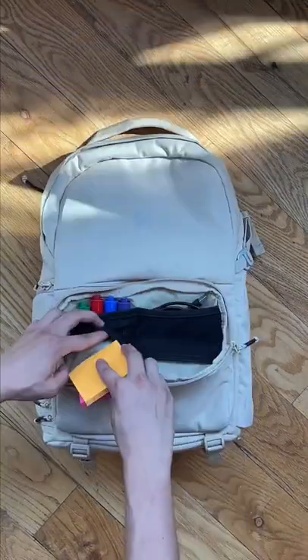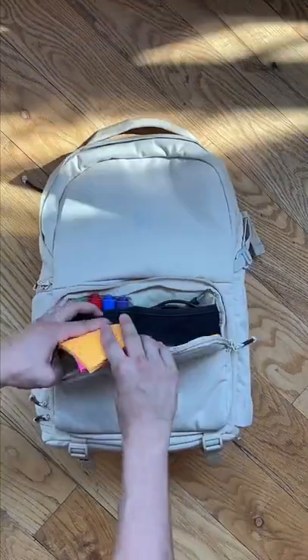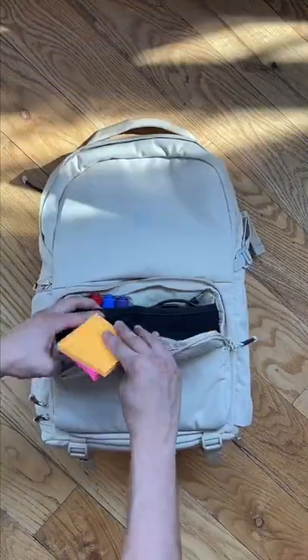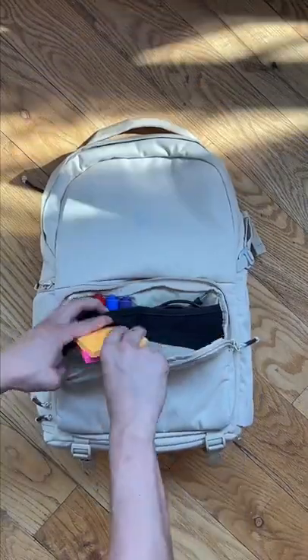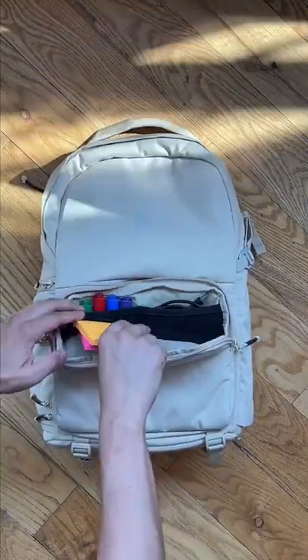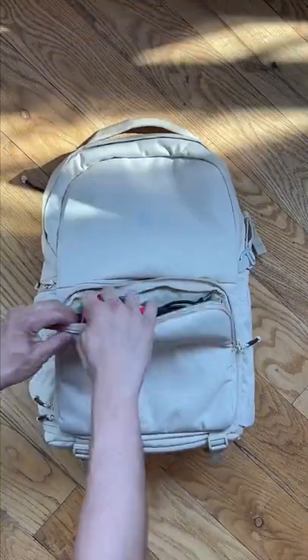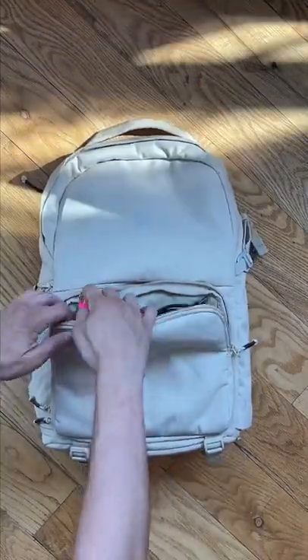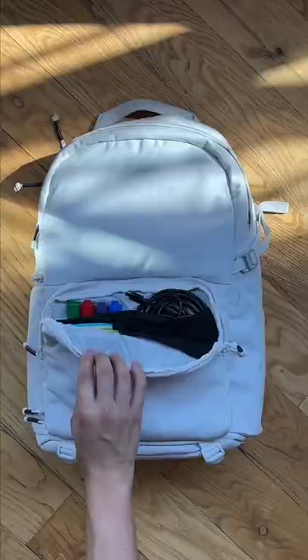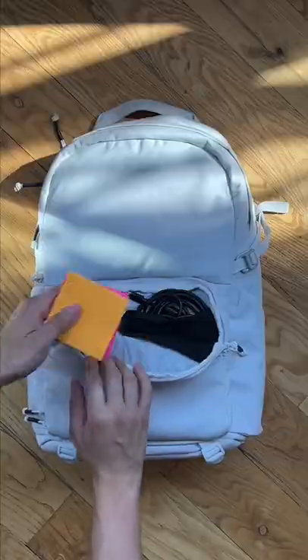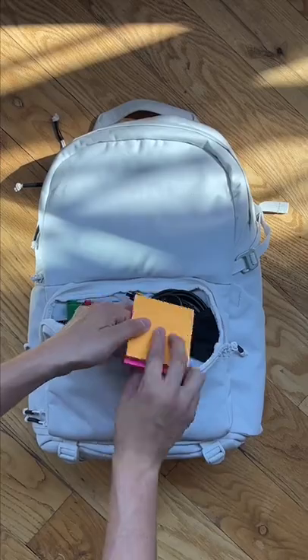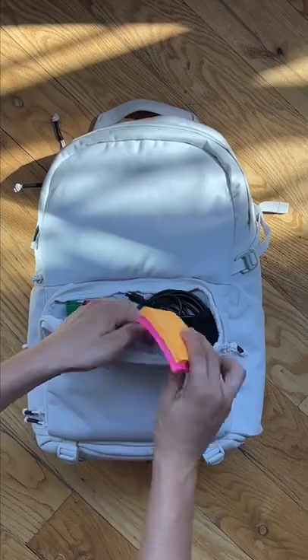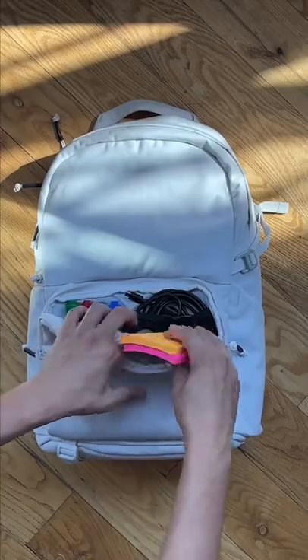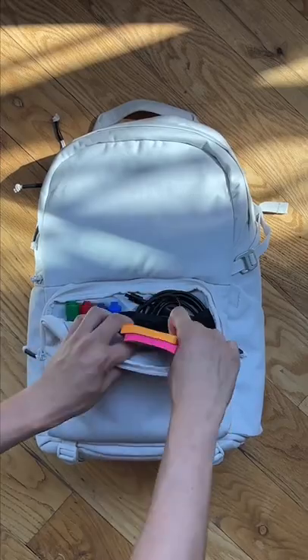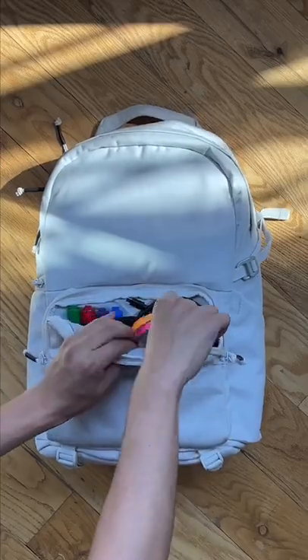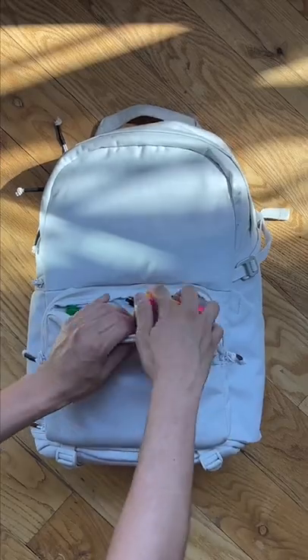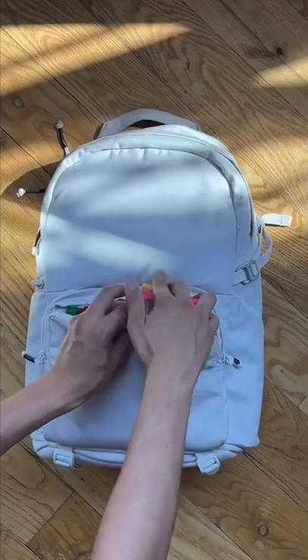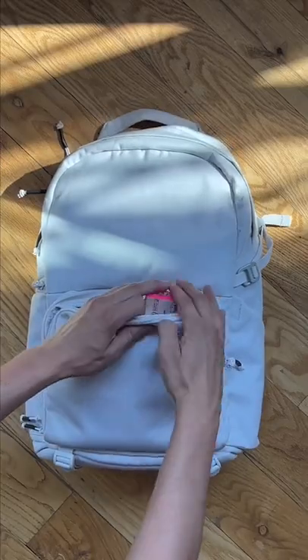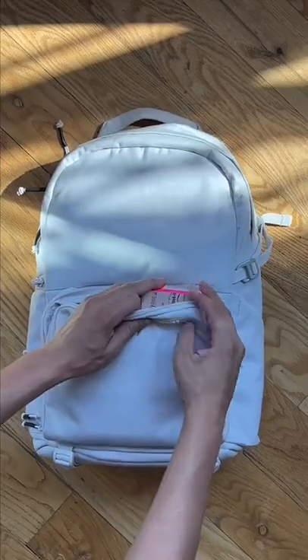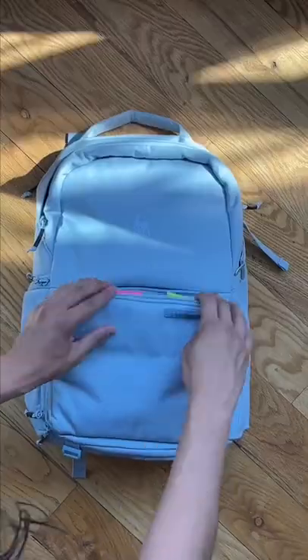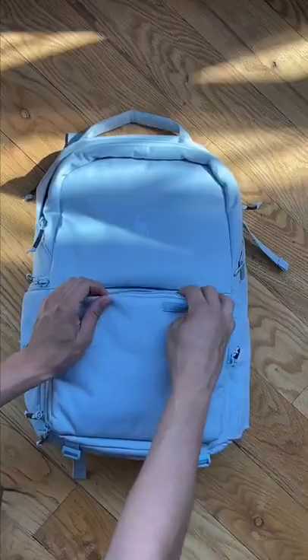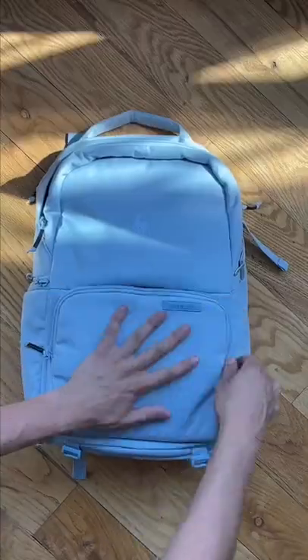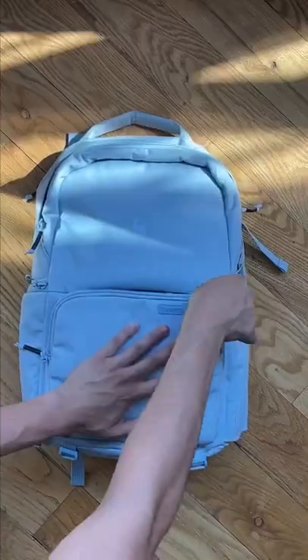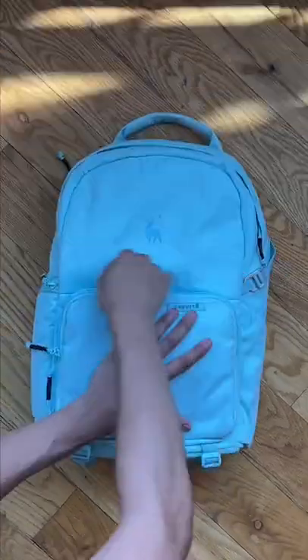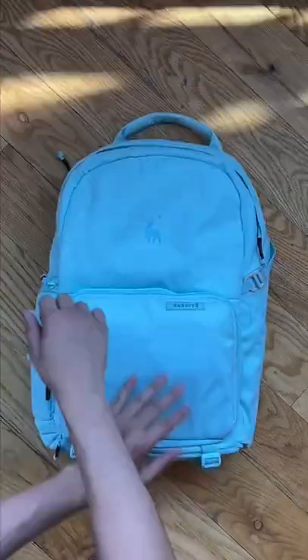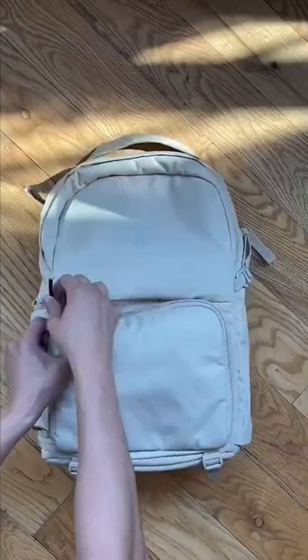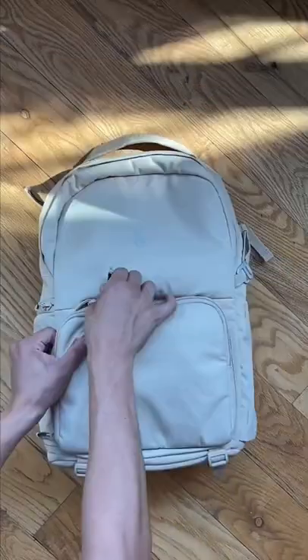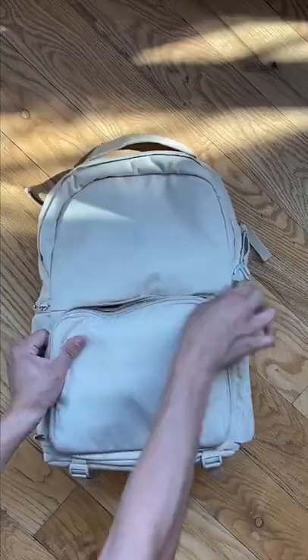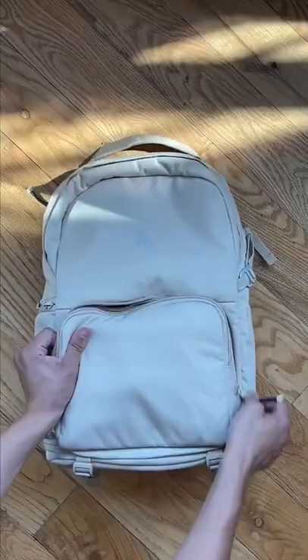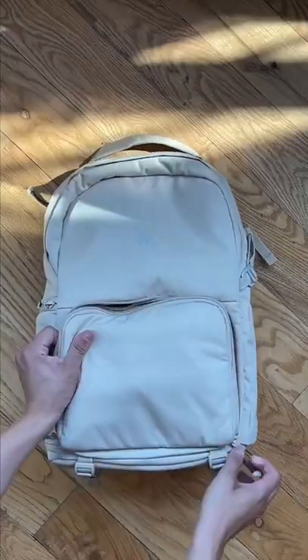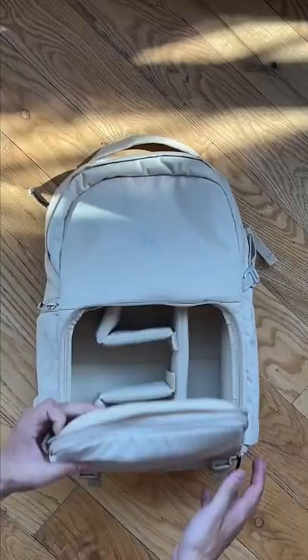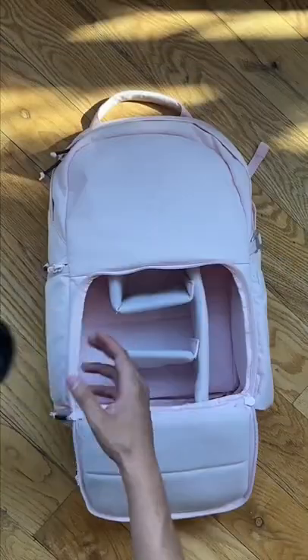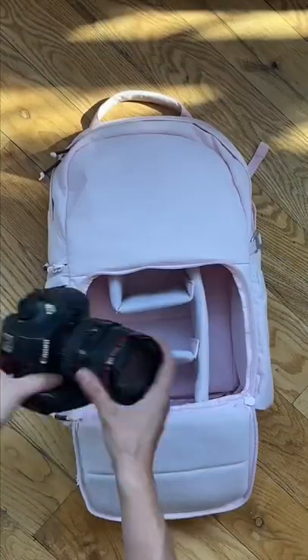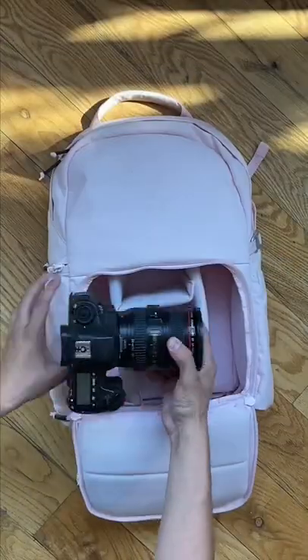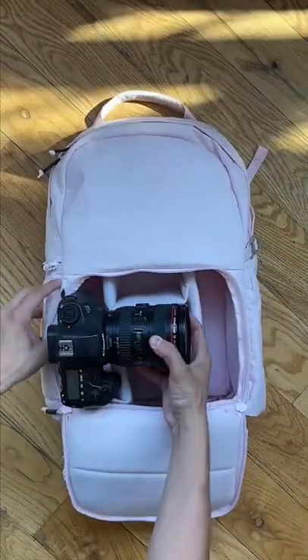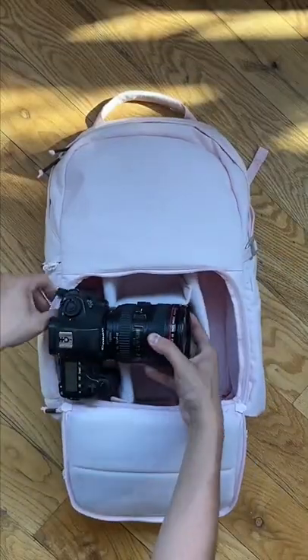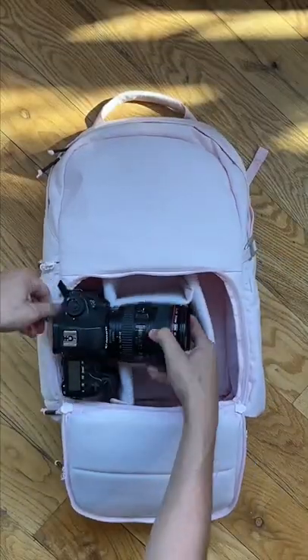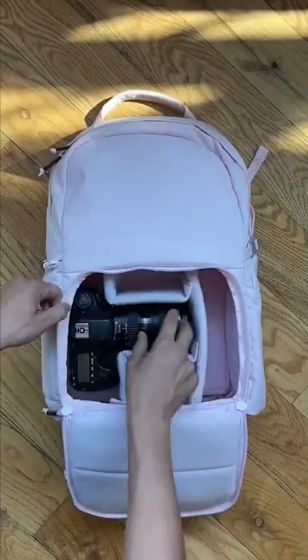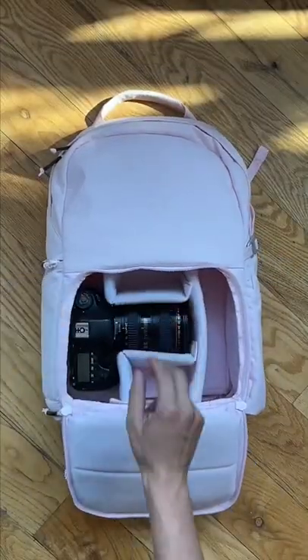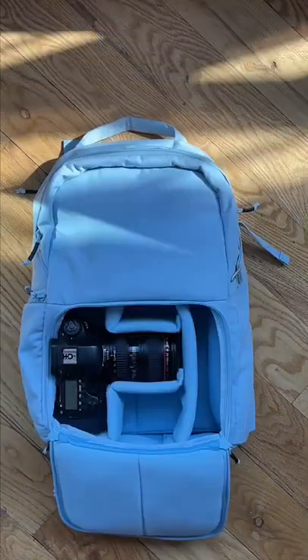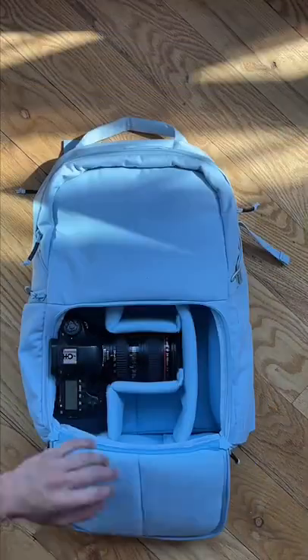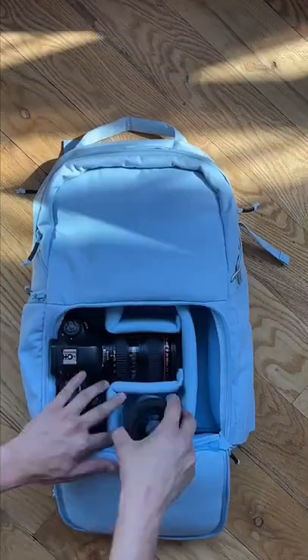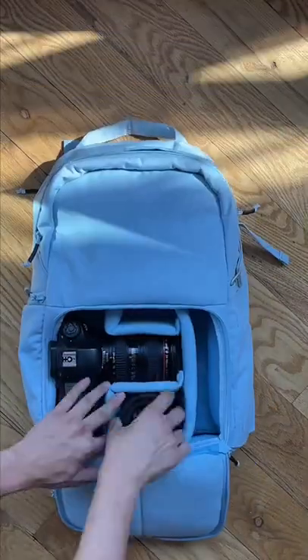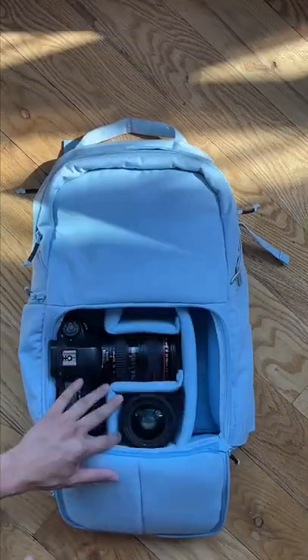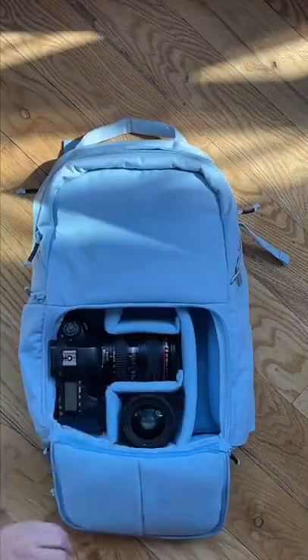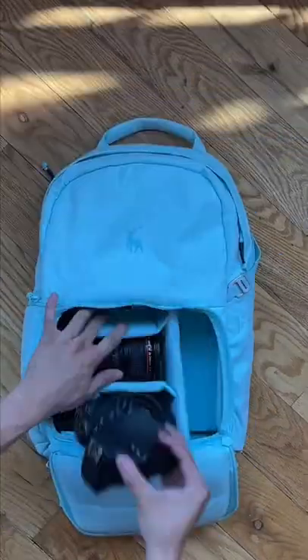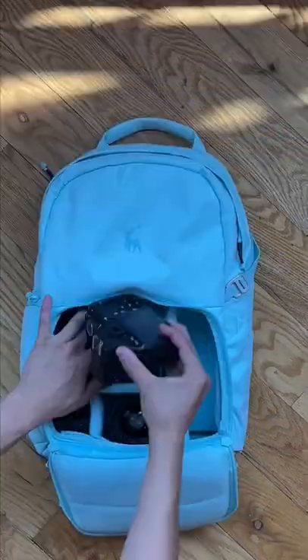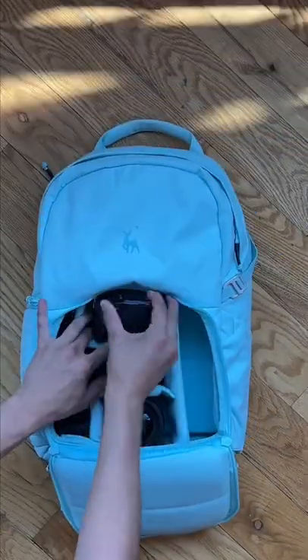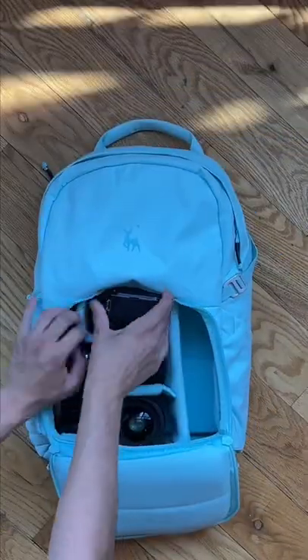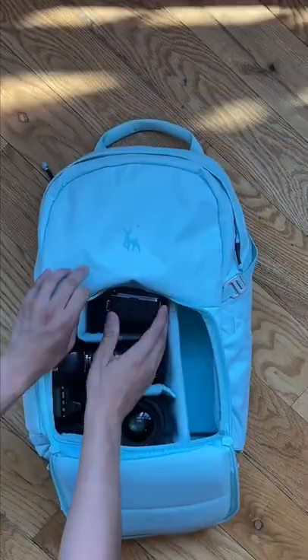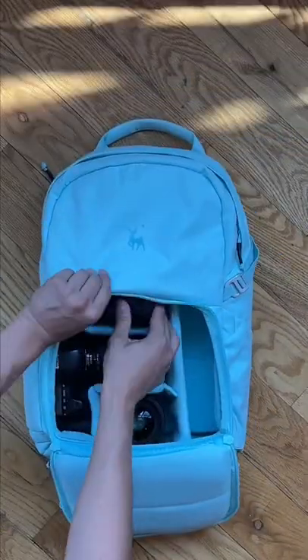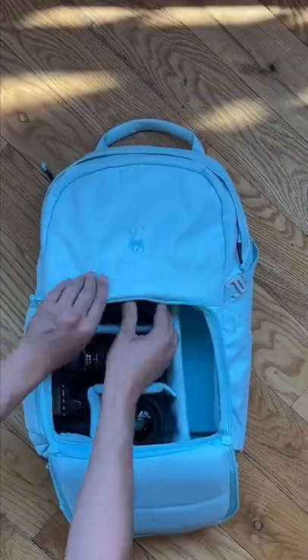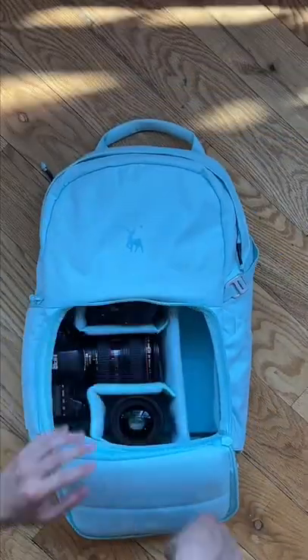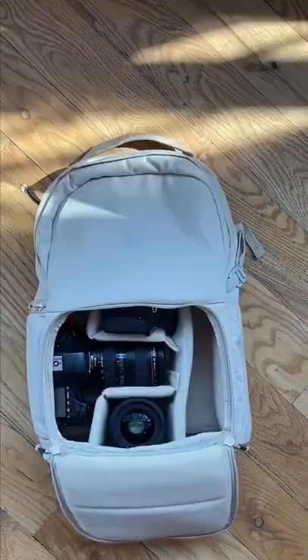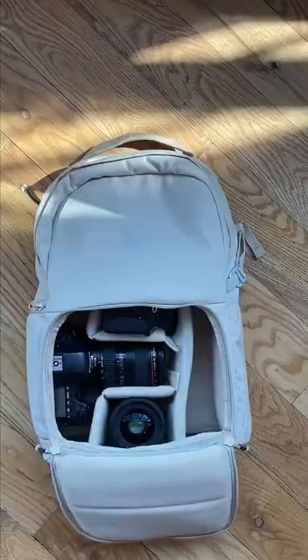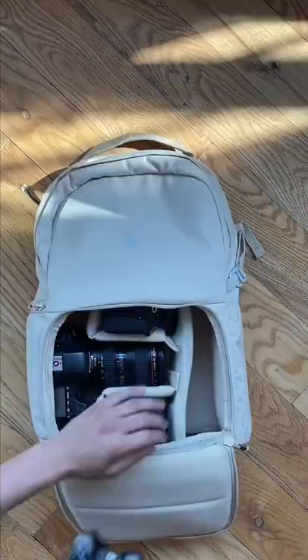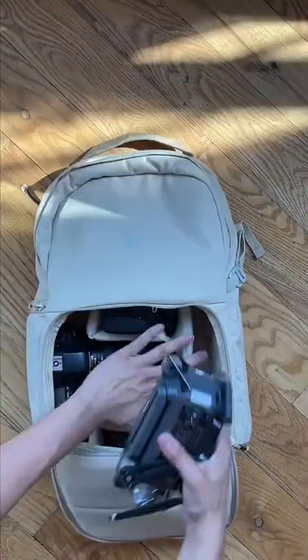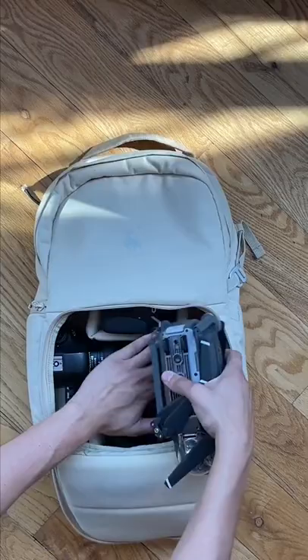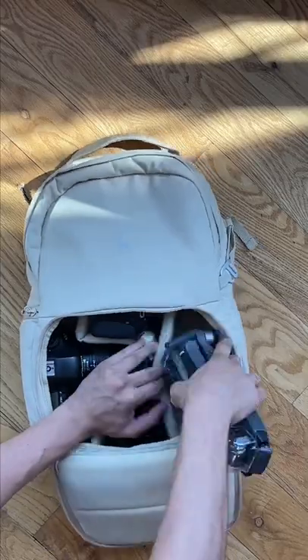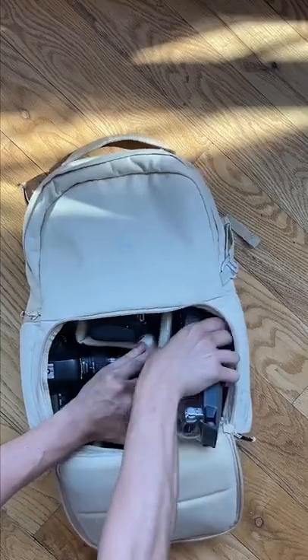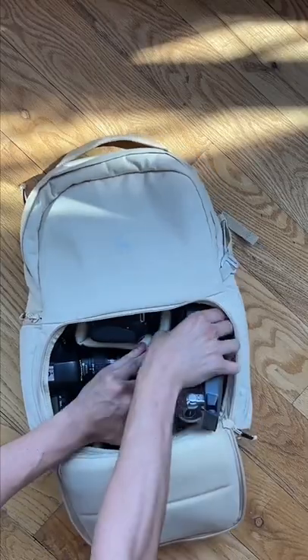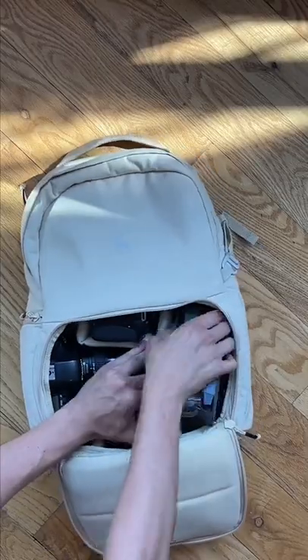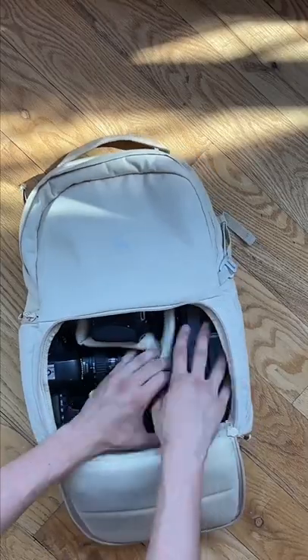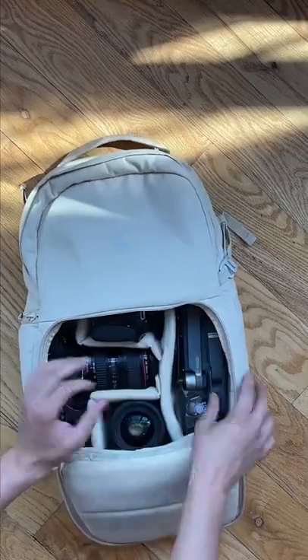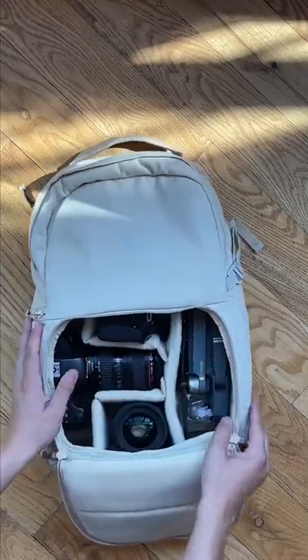There's a front organizational pouch for your daily necessities, then front access to your camera gear. The dividers are removable, allowing you to customize your setup based on your gear.